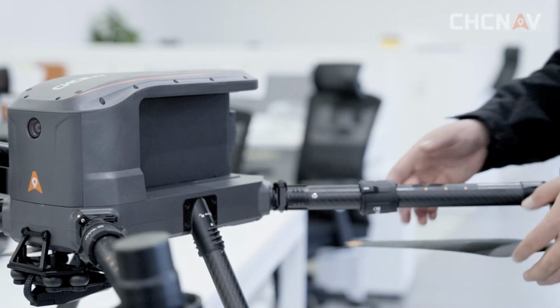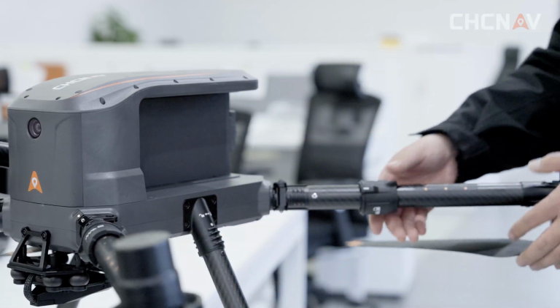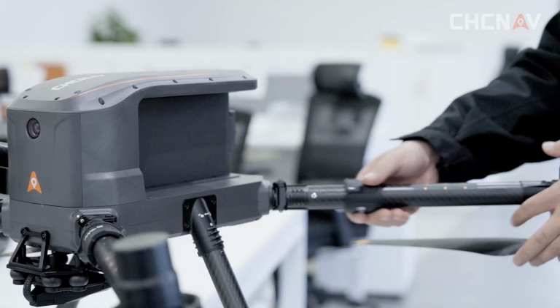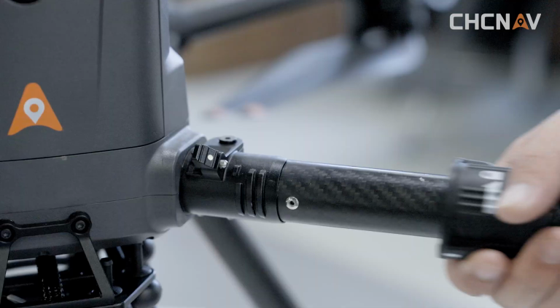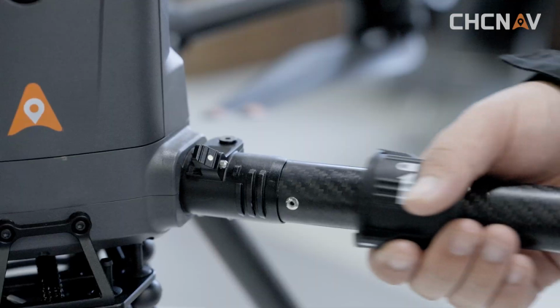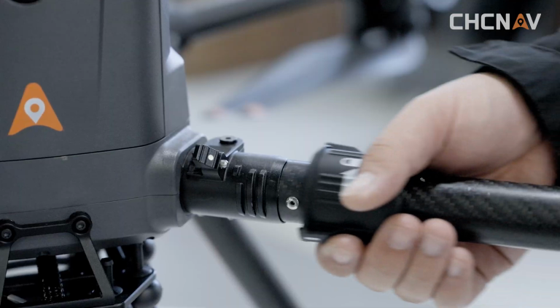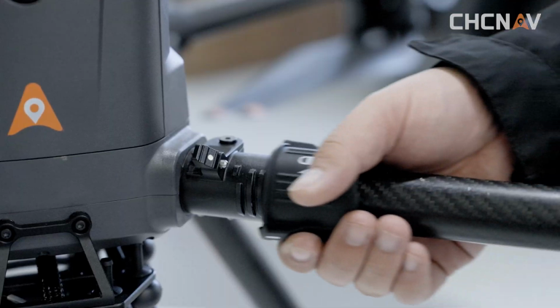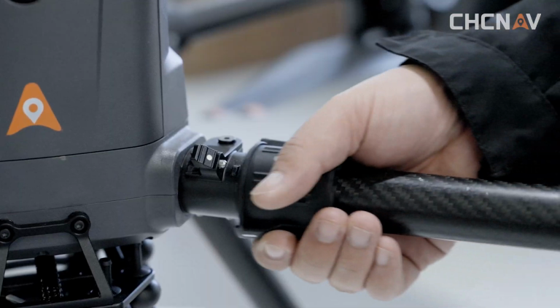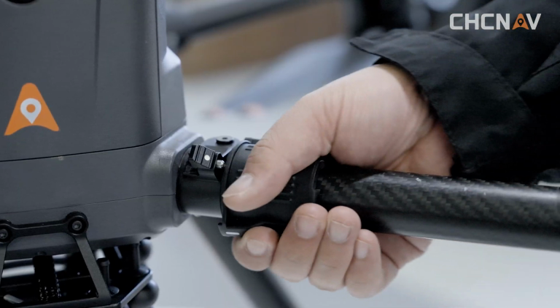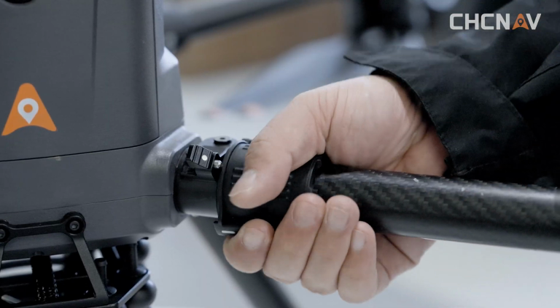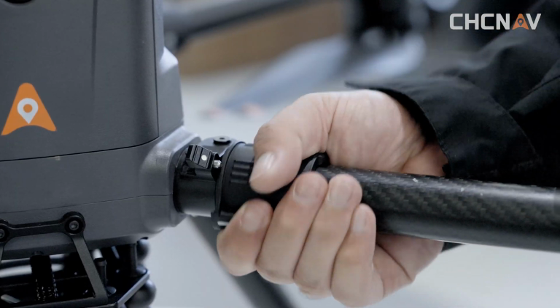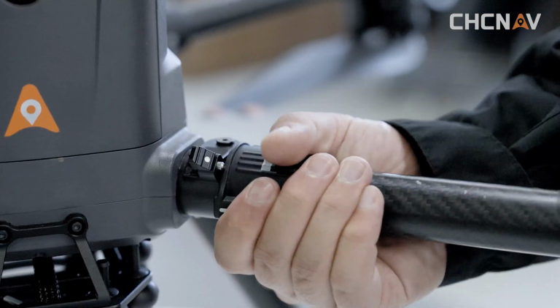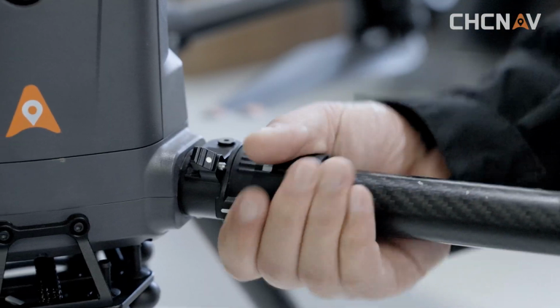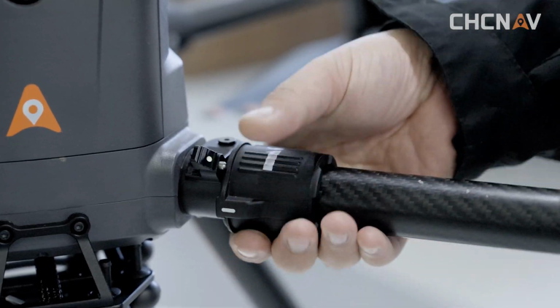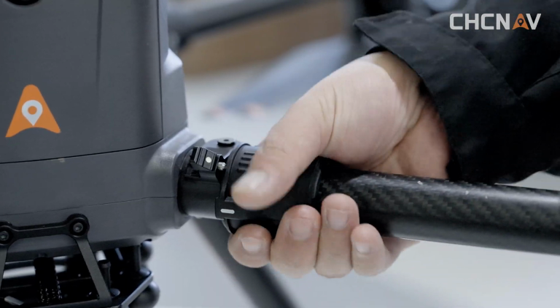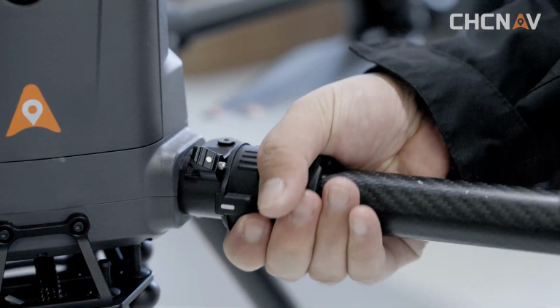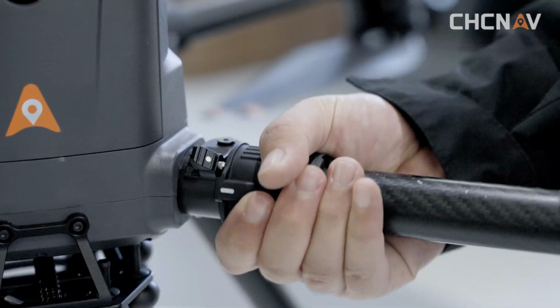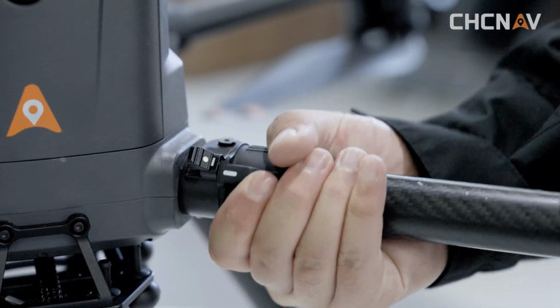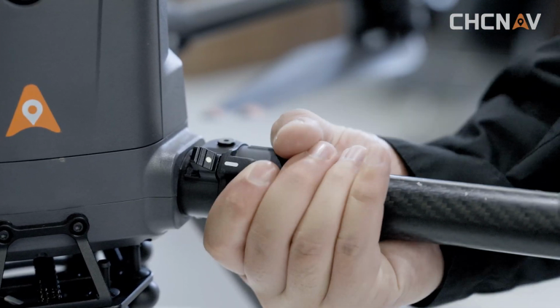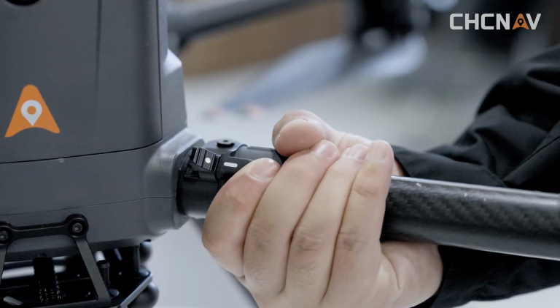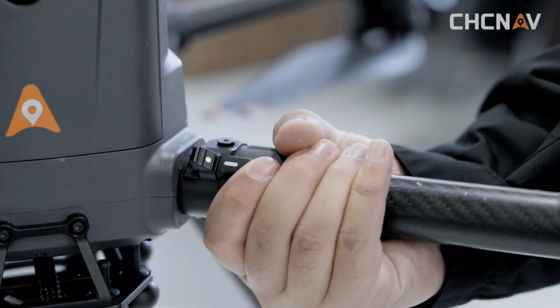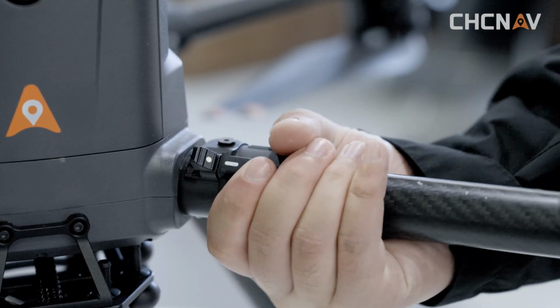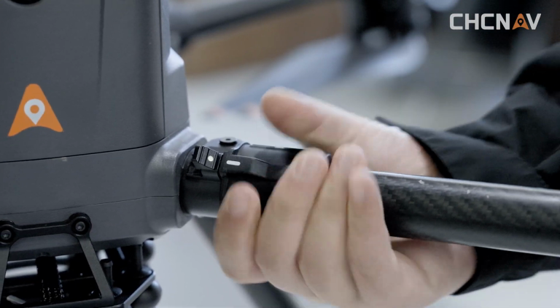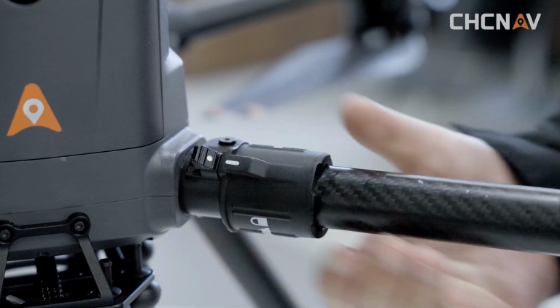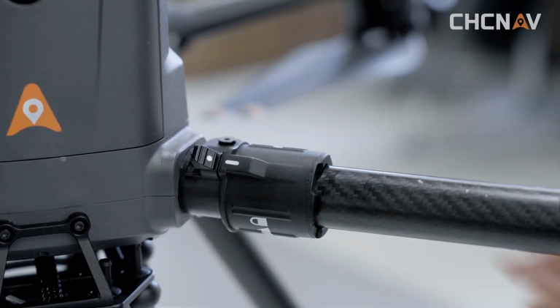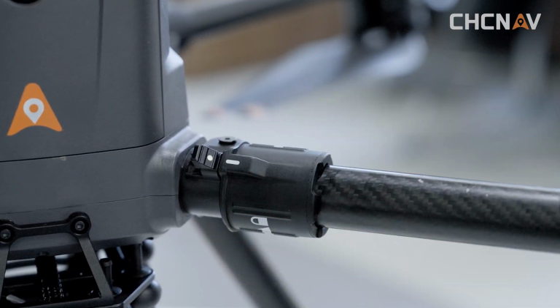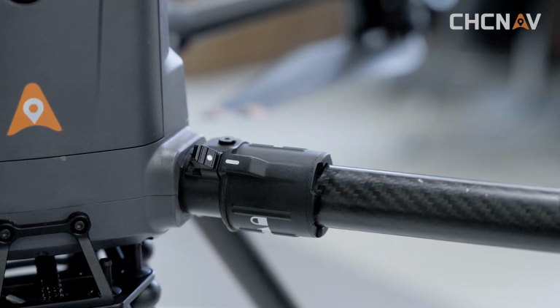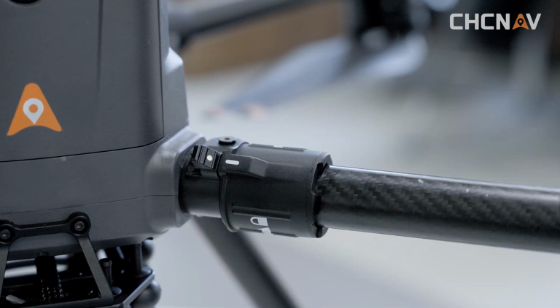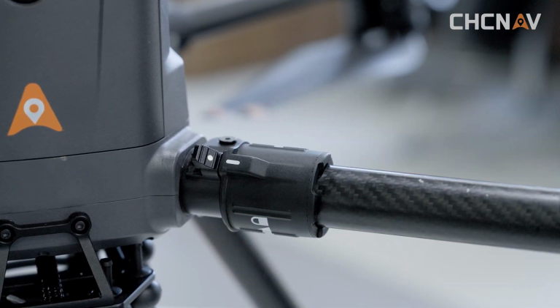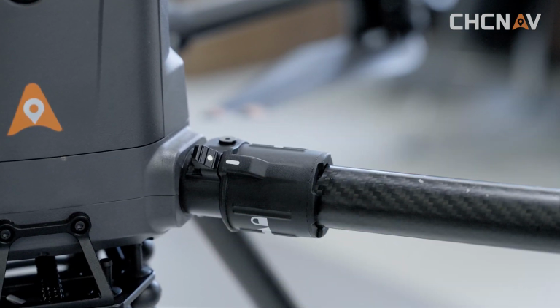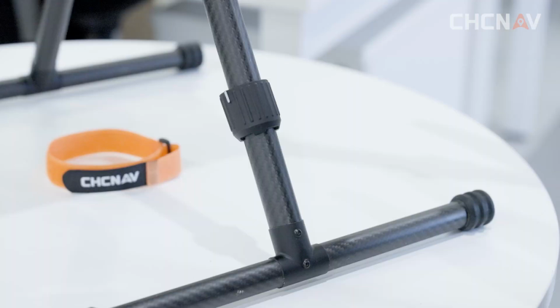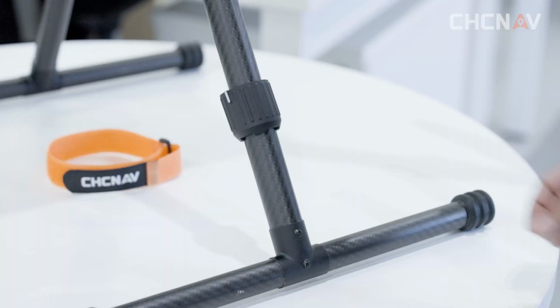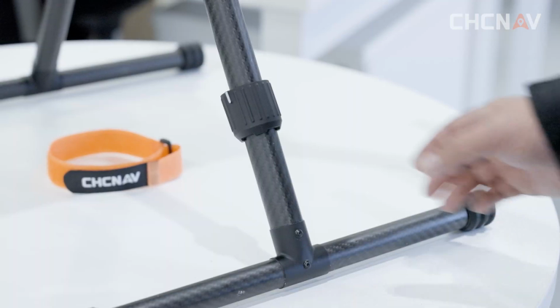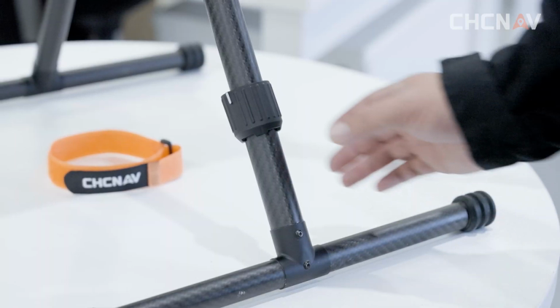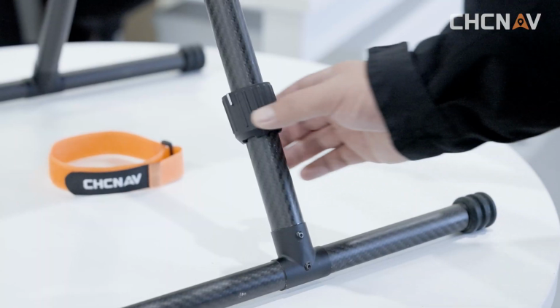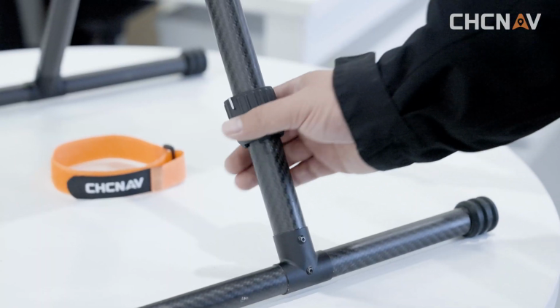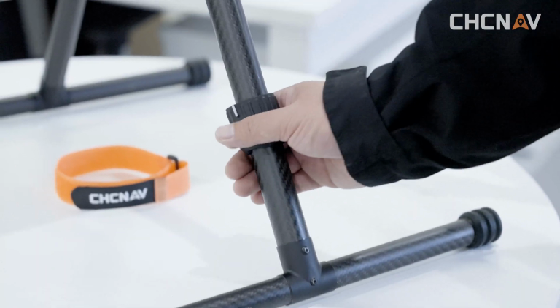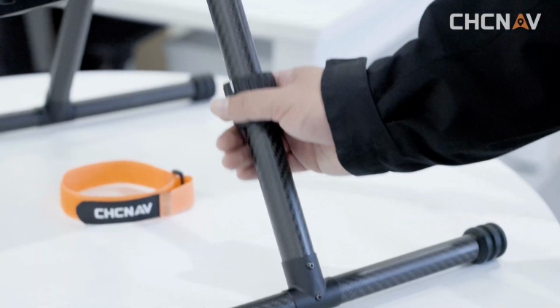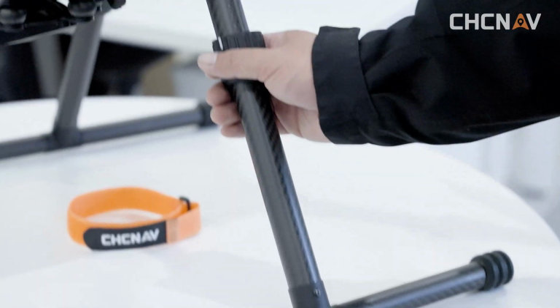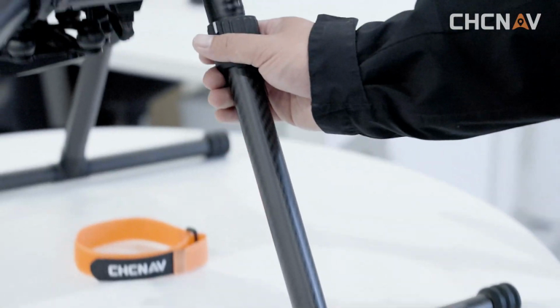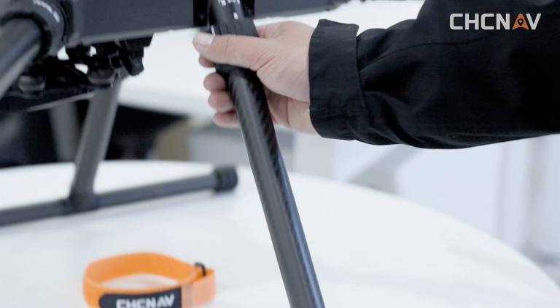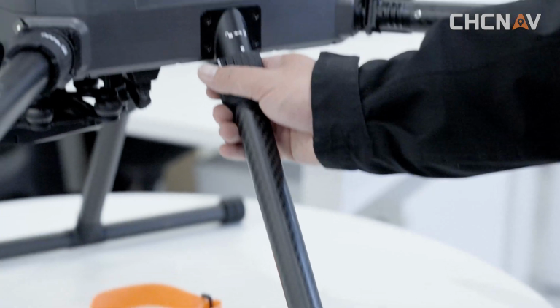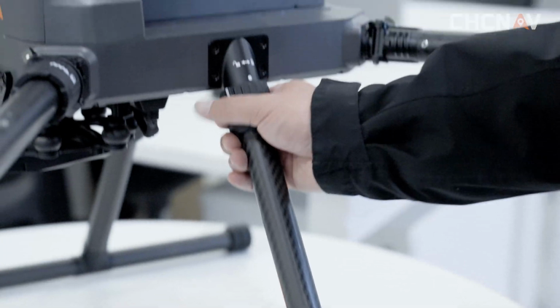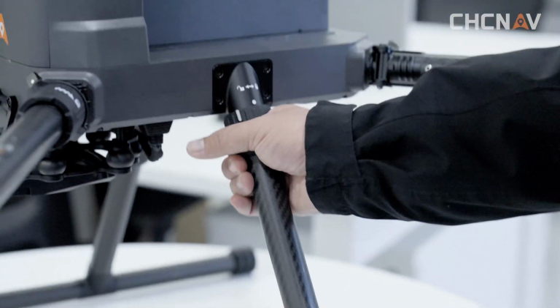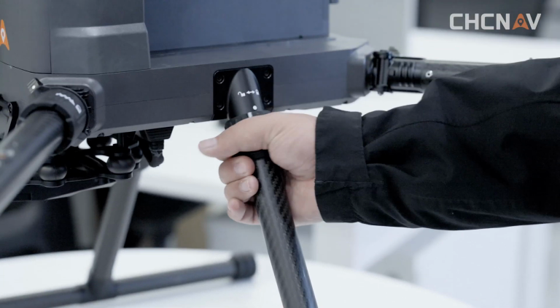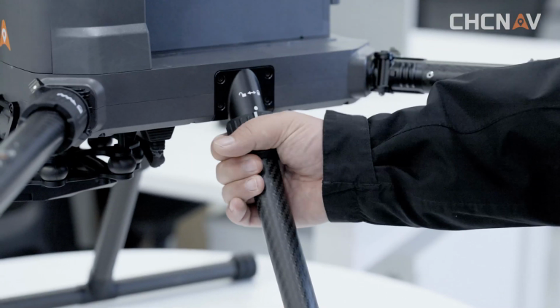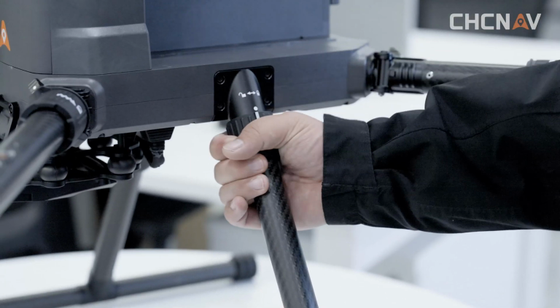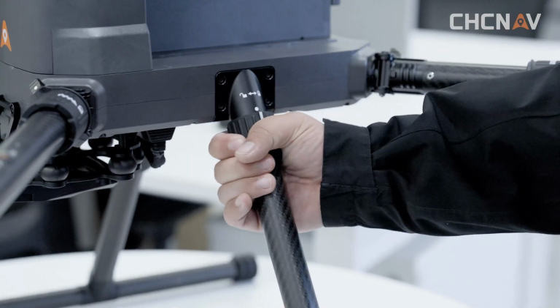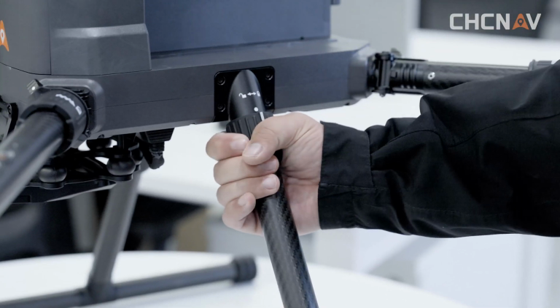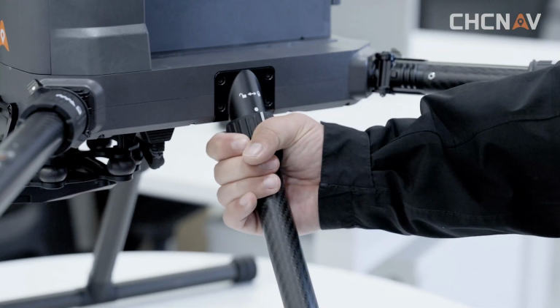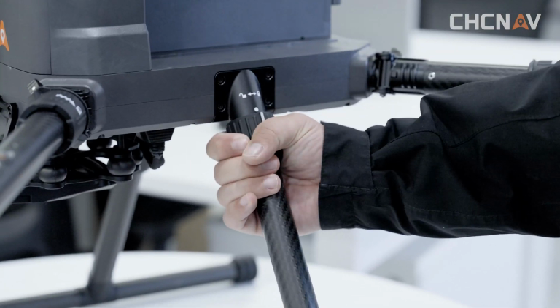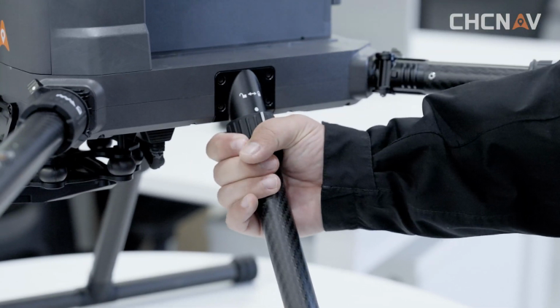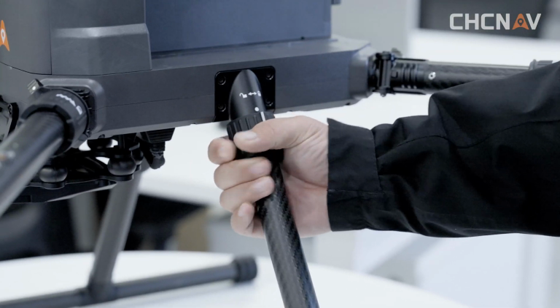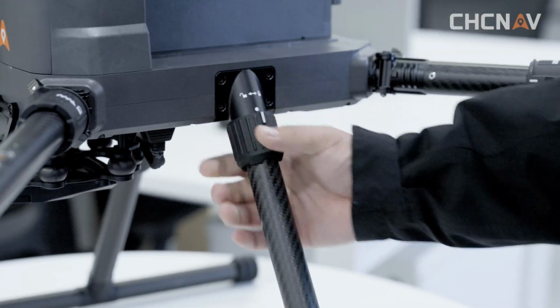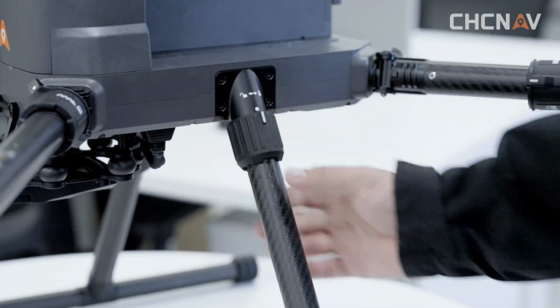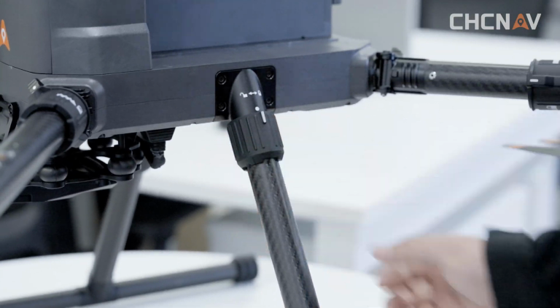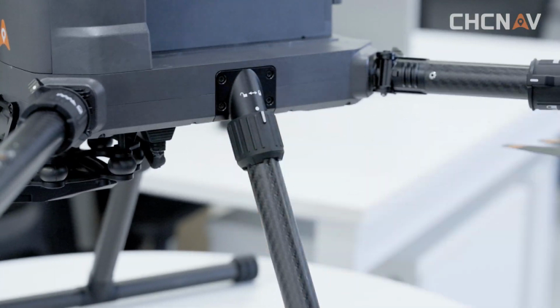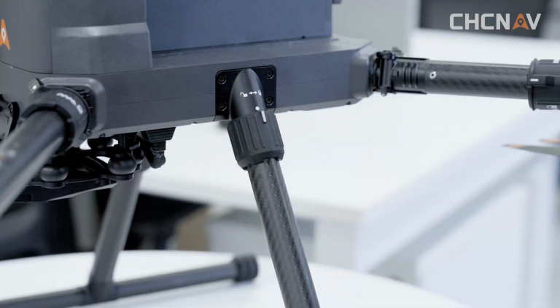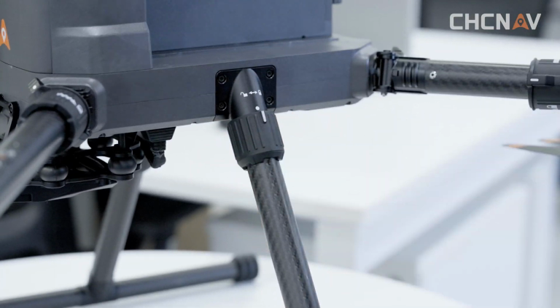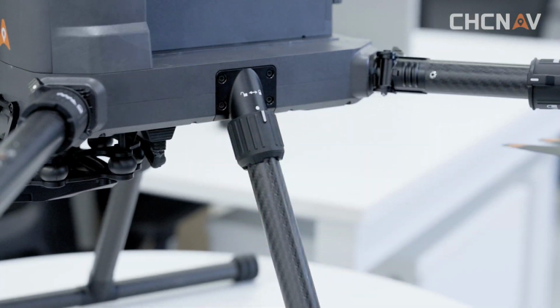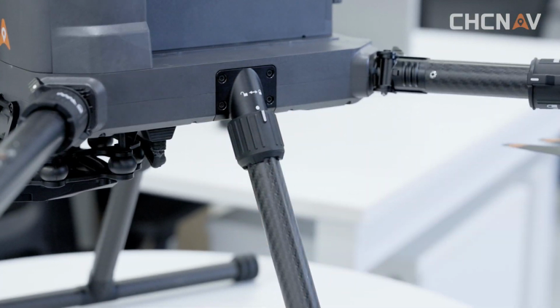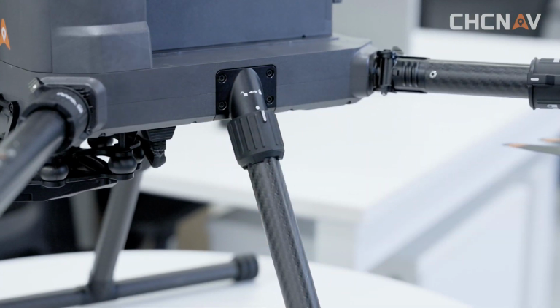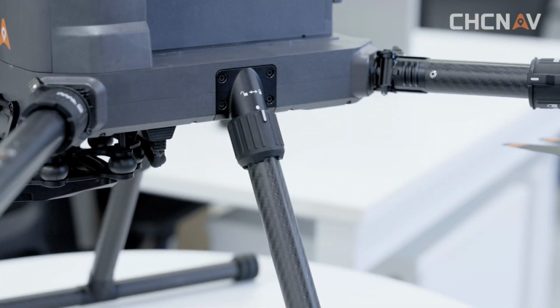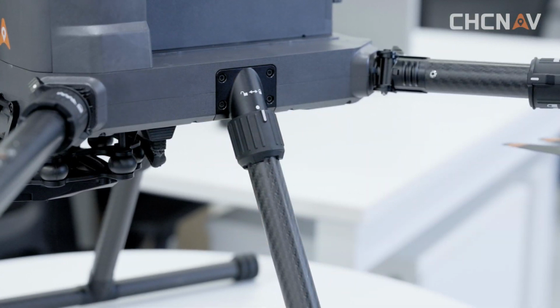Slide the arm sleeve and rotate to the locking arrow position. Ensure that the pin locks into the snap.